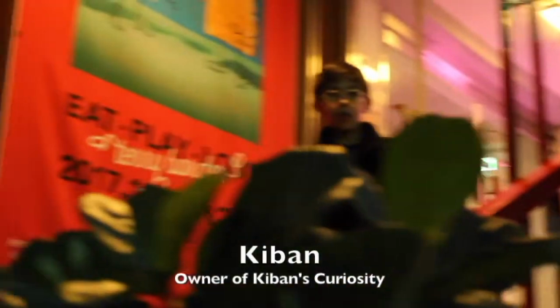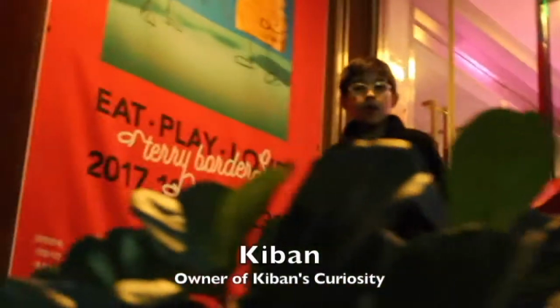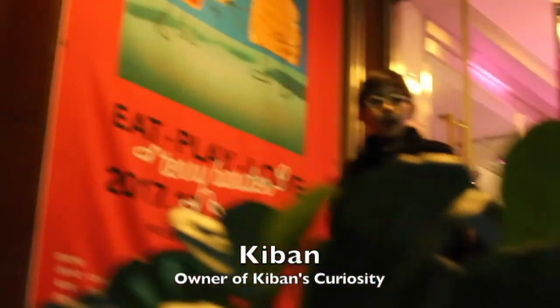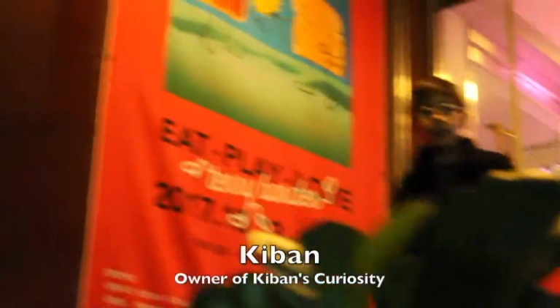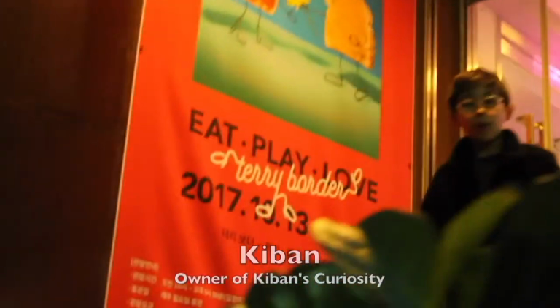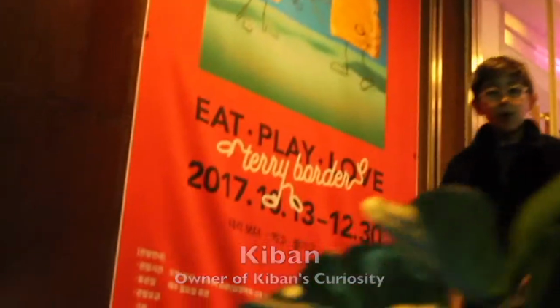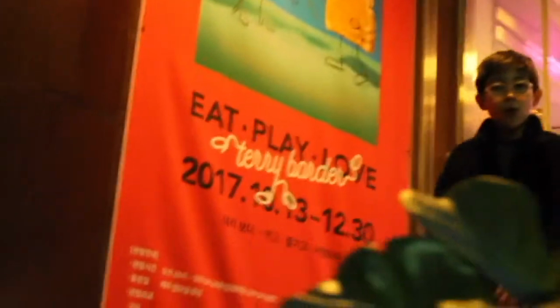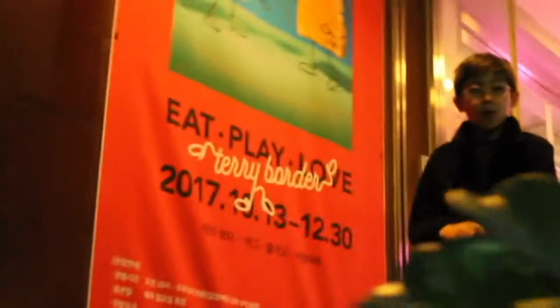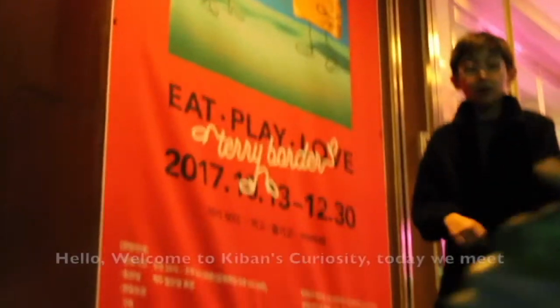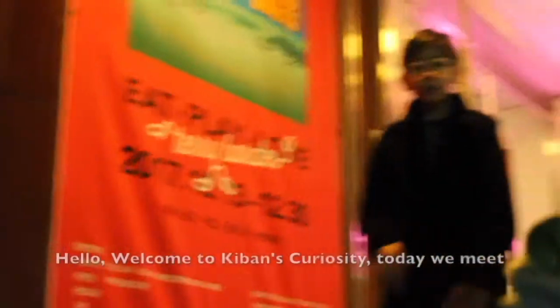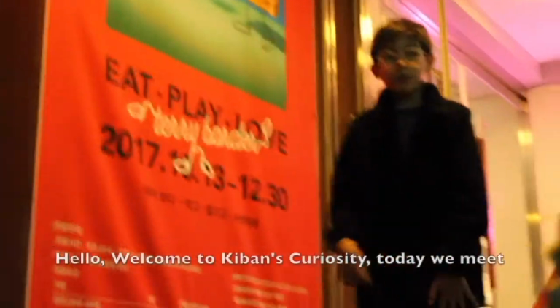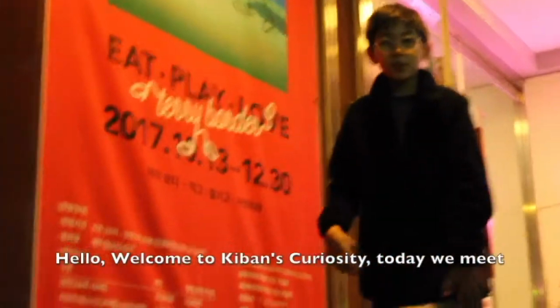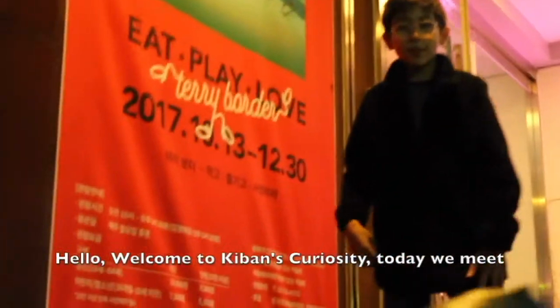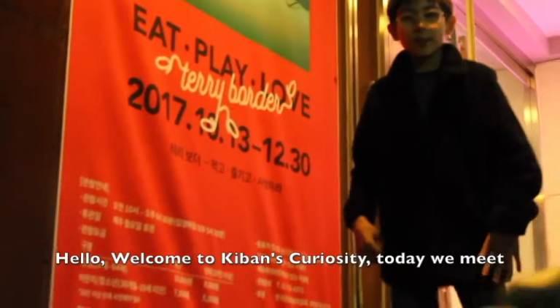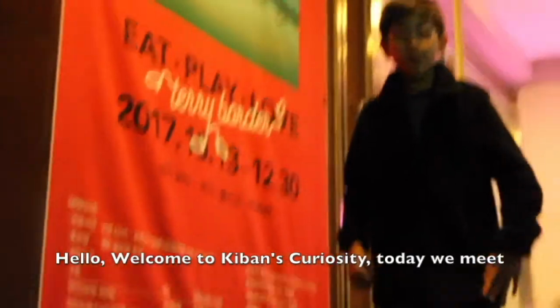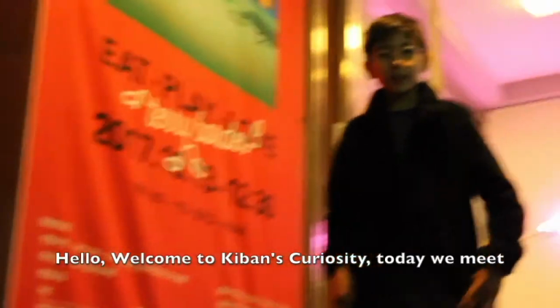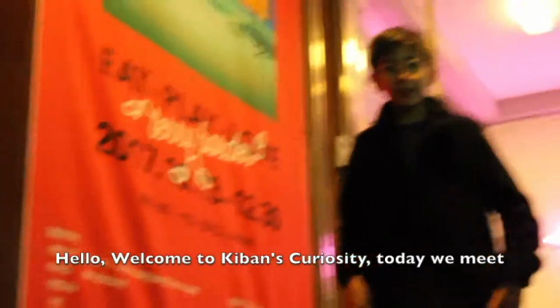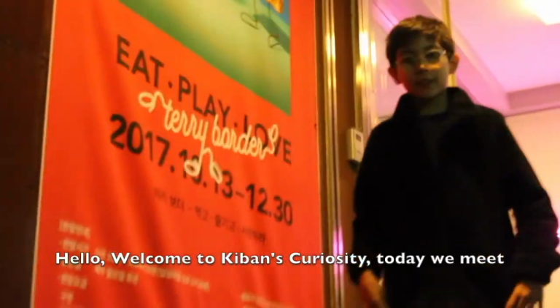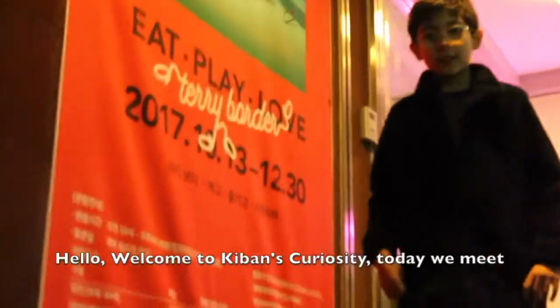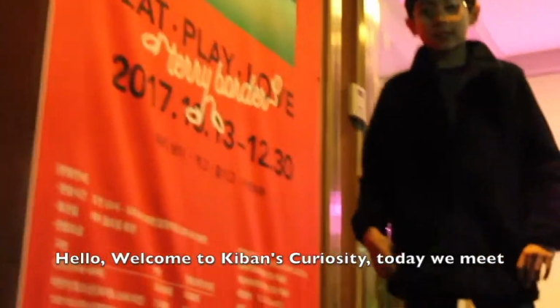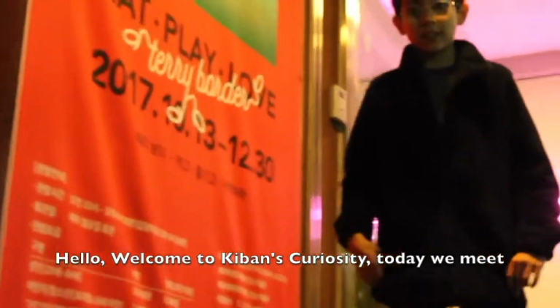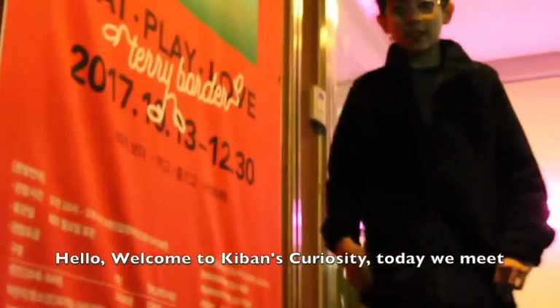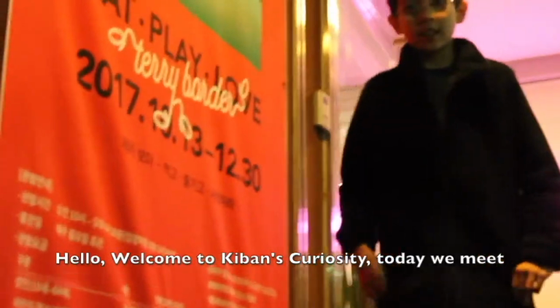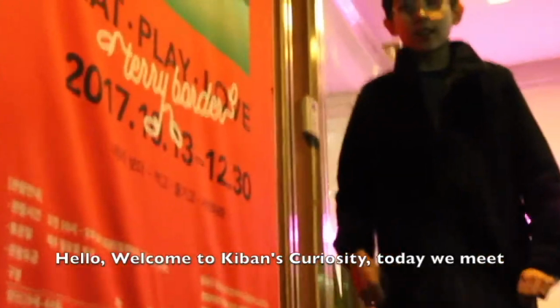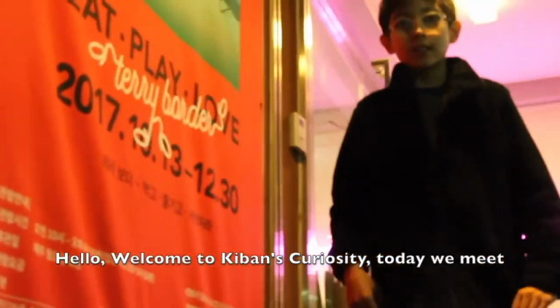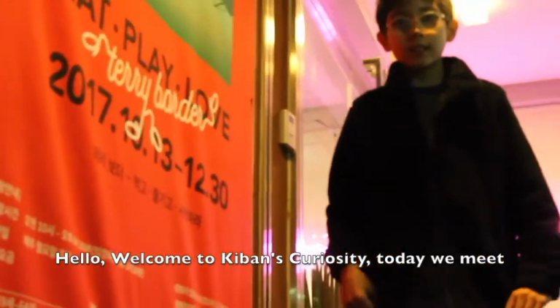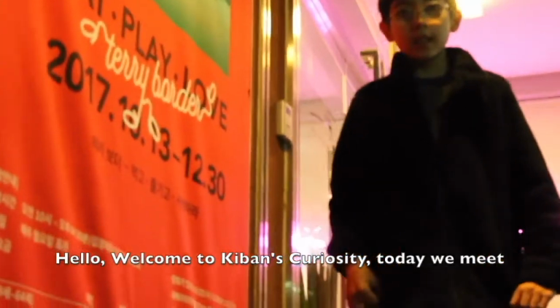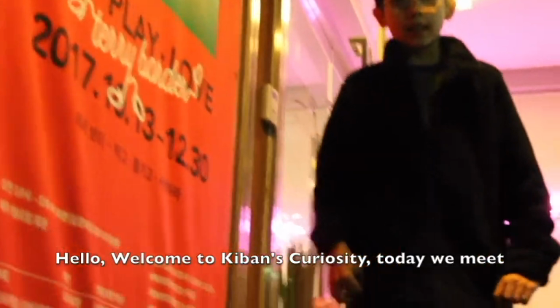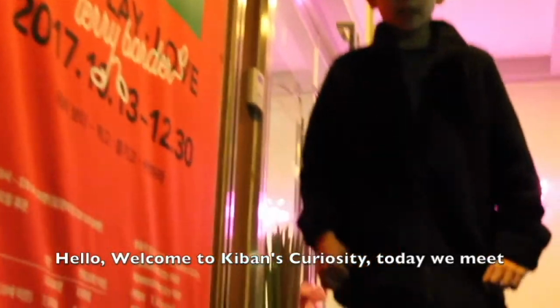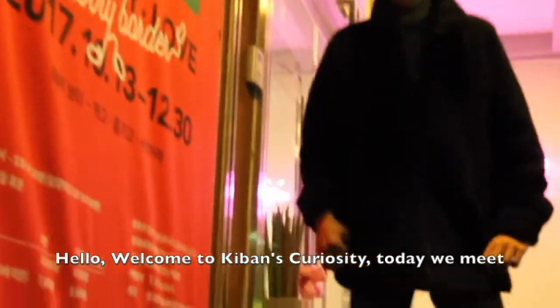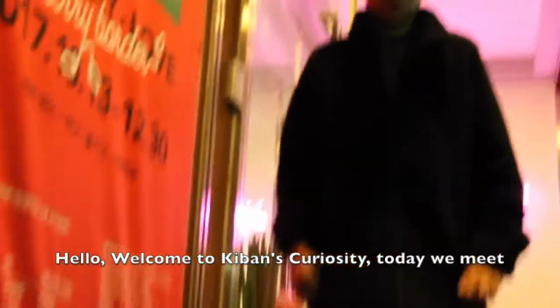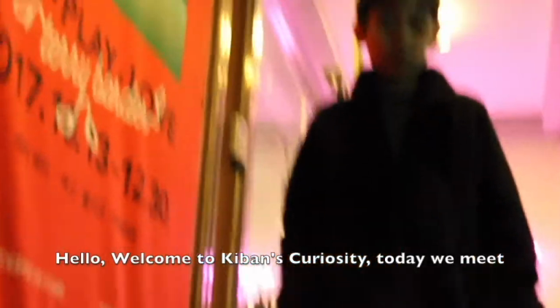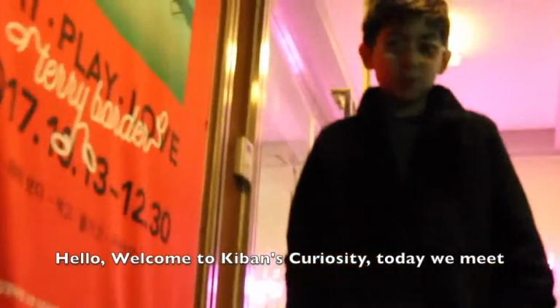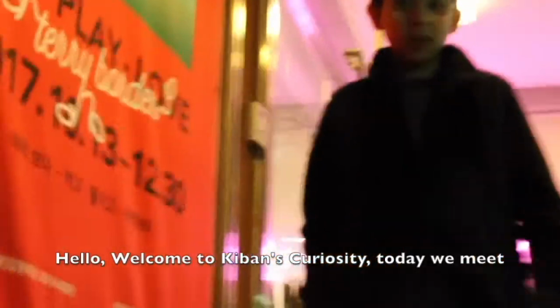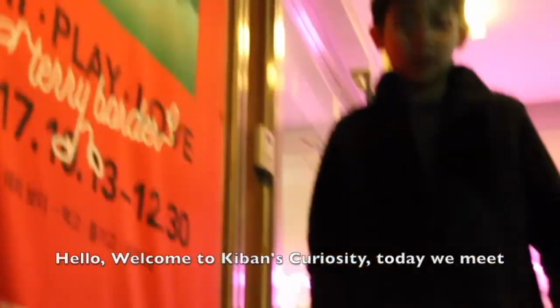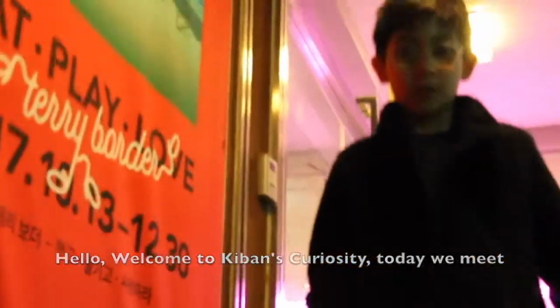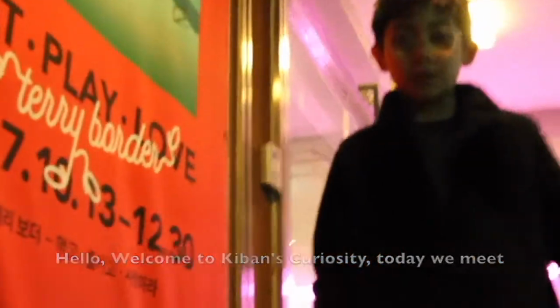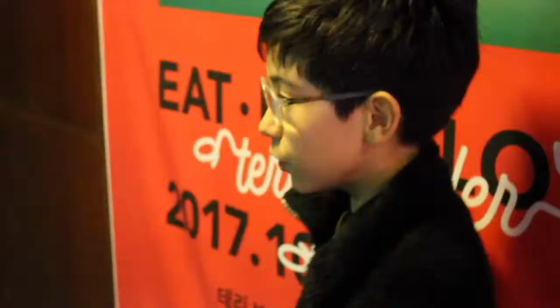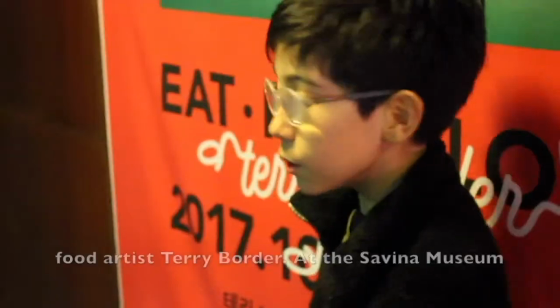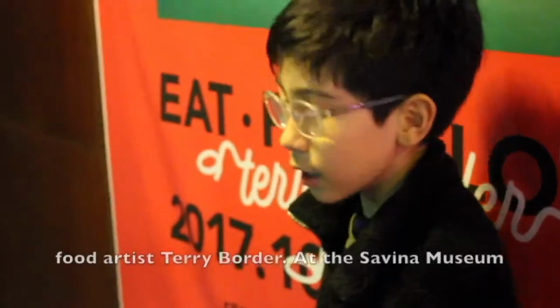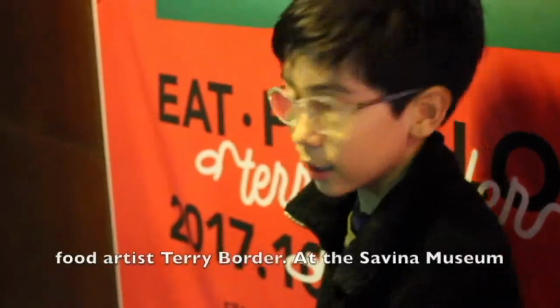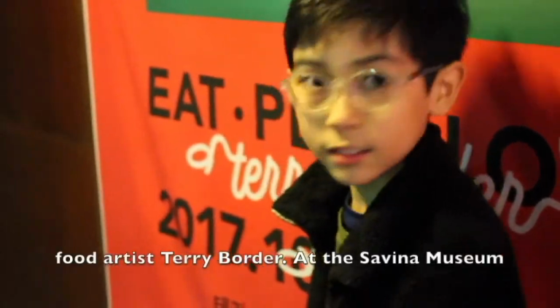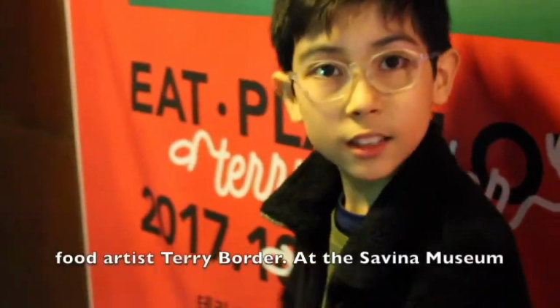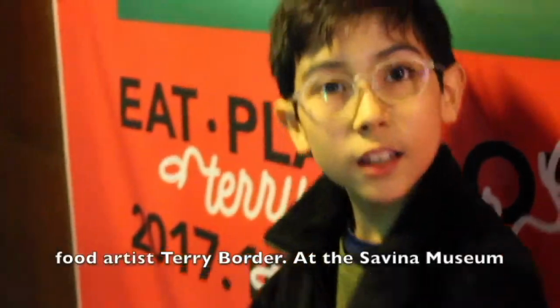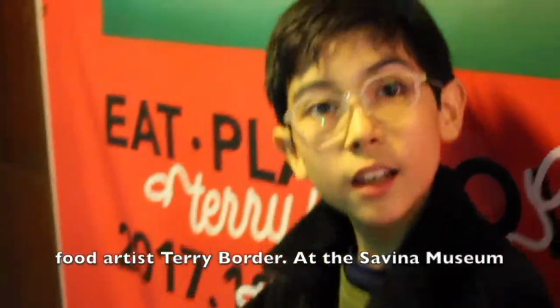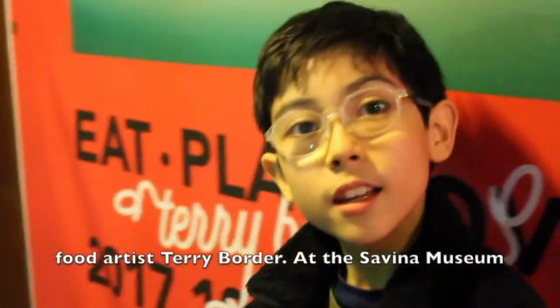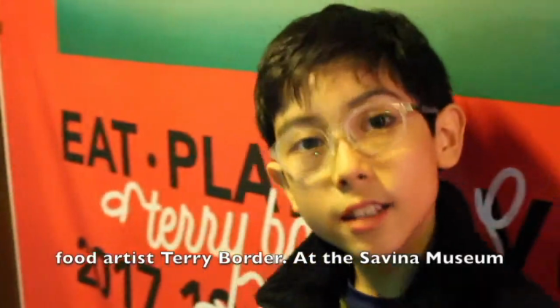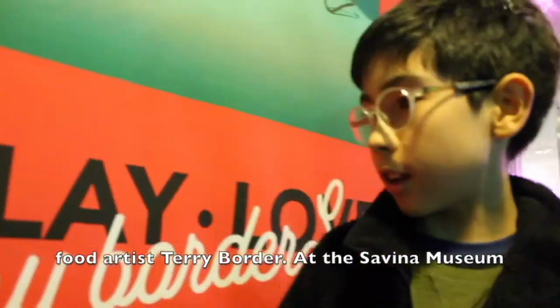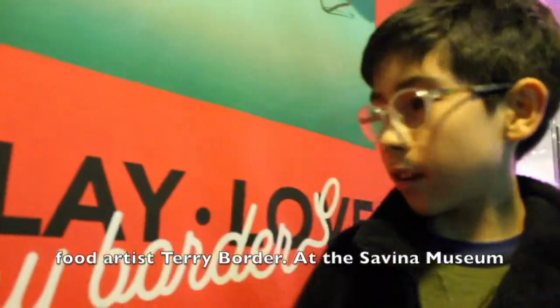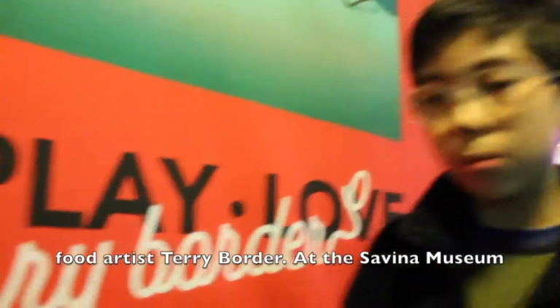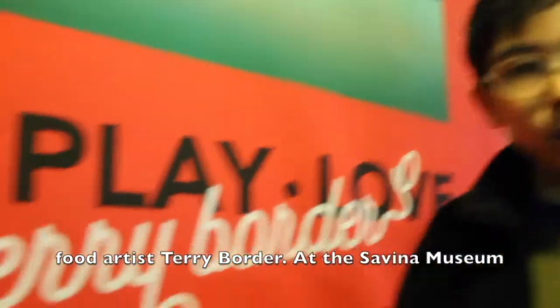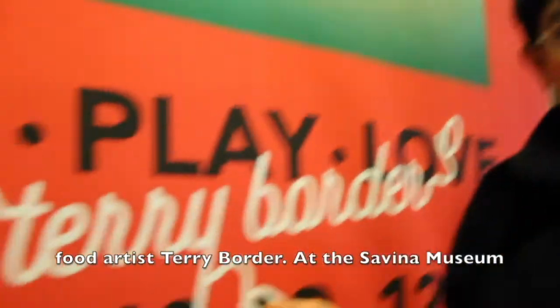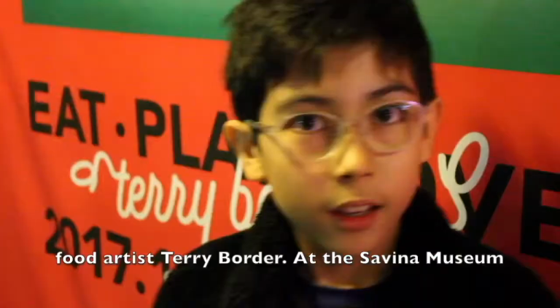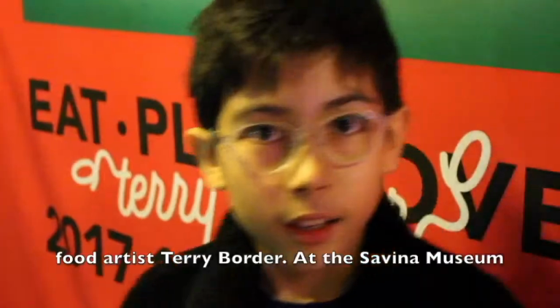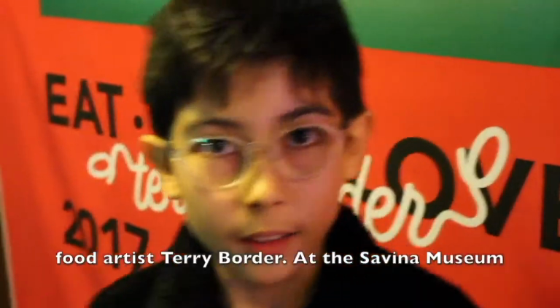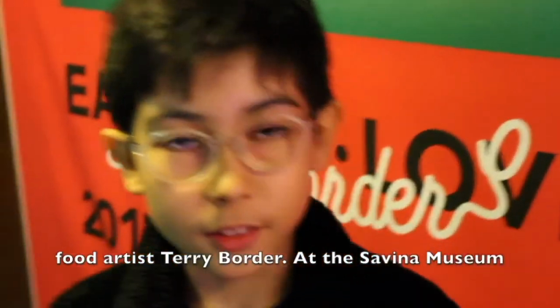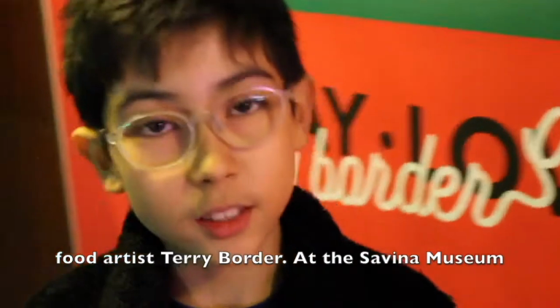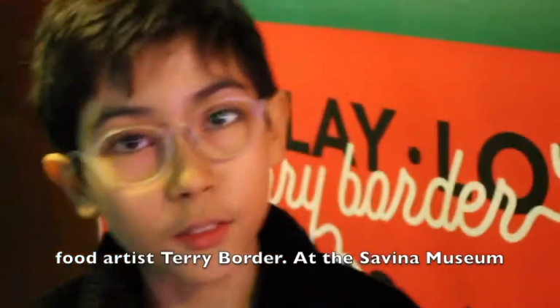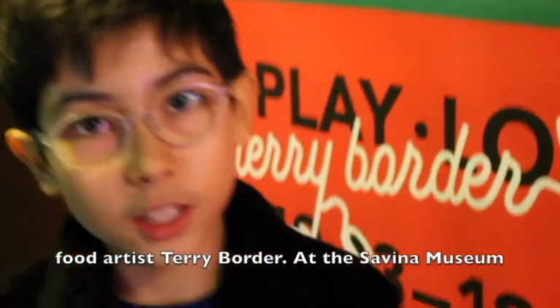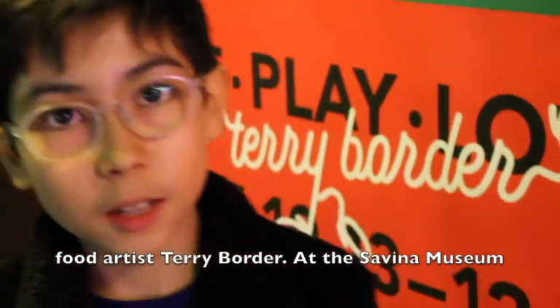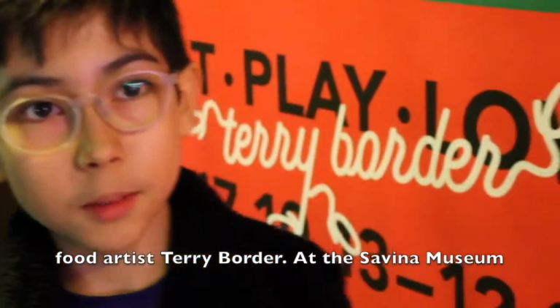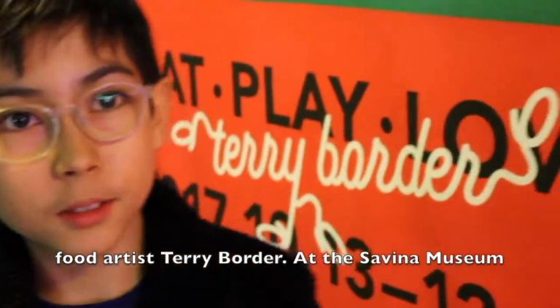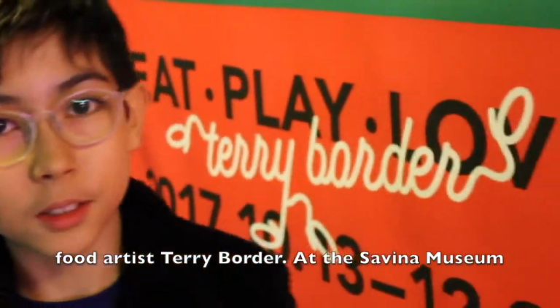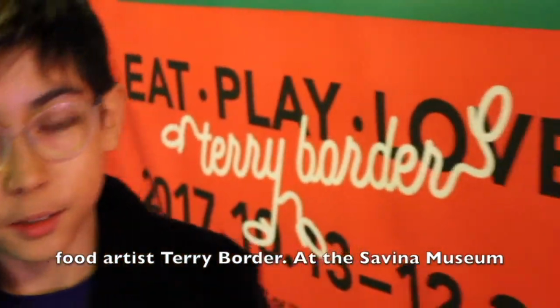Hello, welcome to Ansperiosum. Today we meet the artist Terry Wharton at the Sabina Museum.